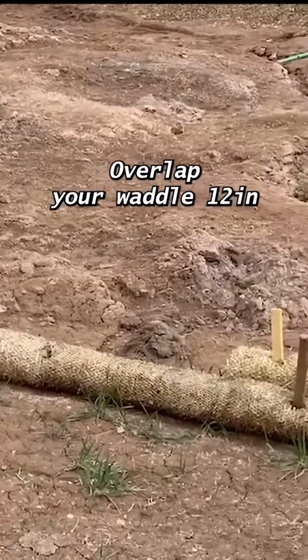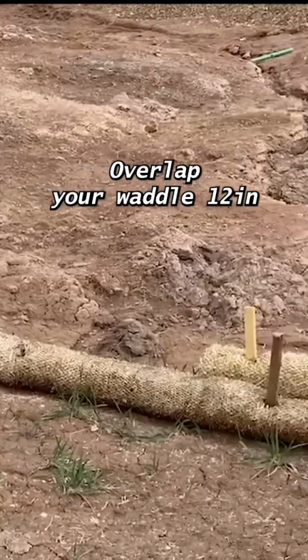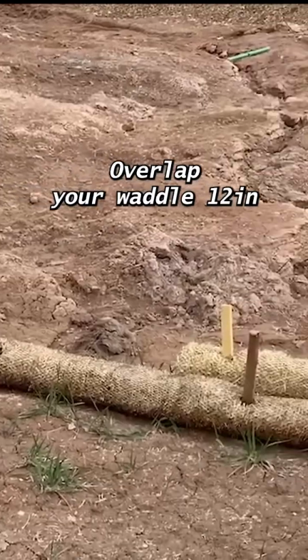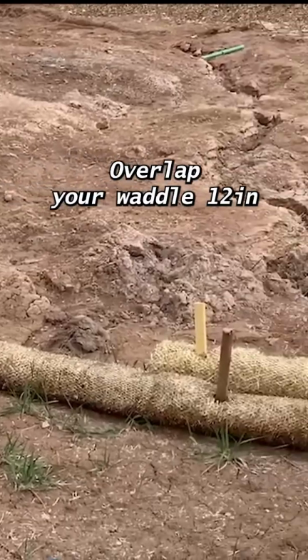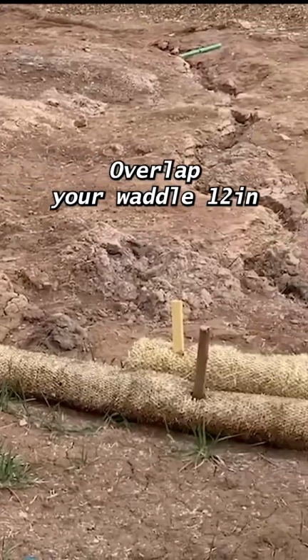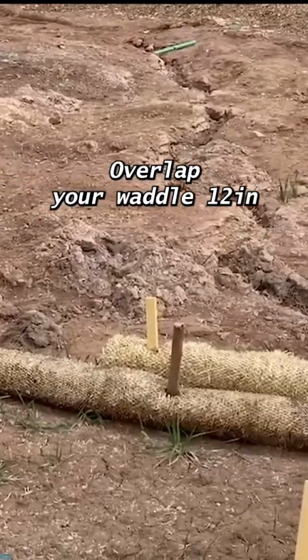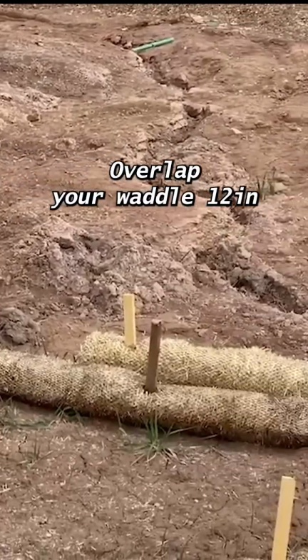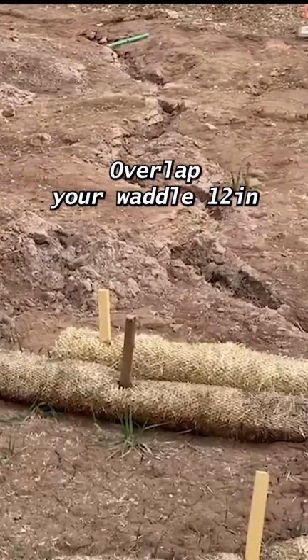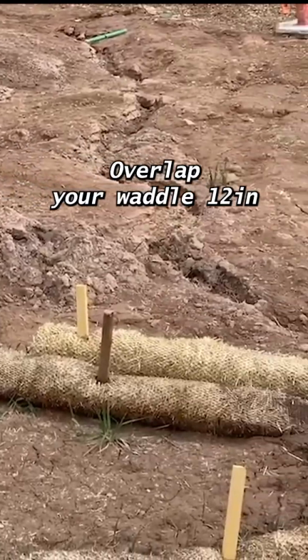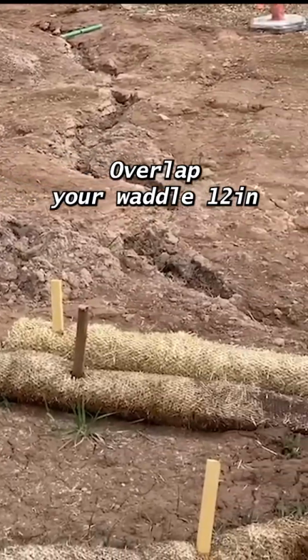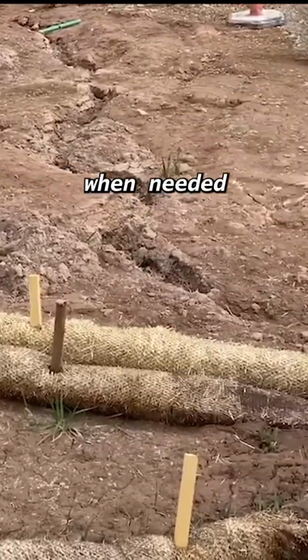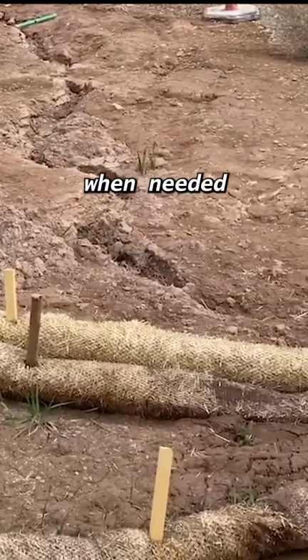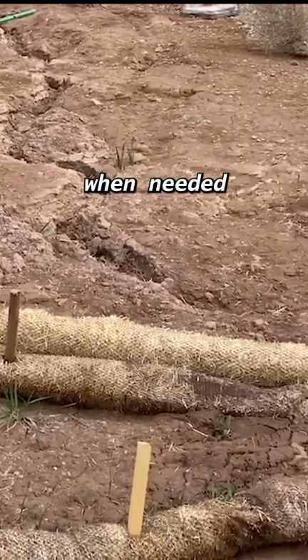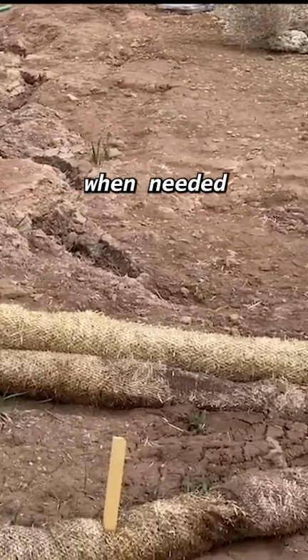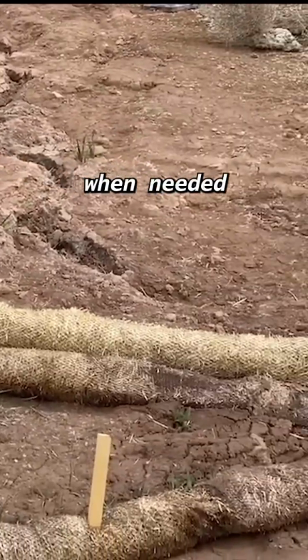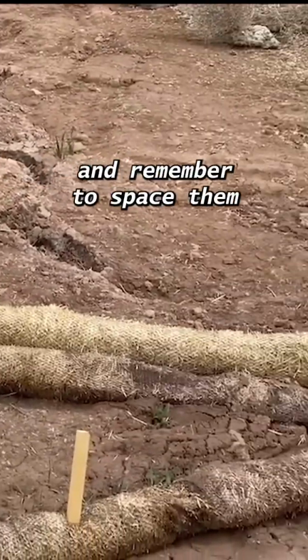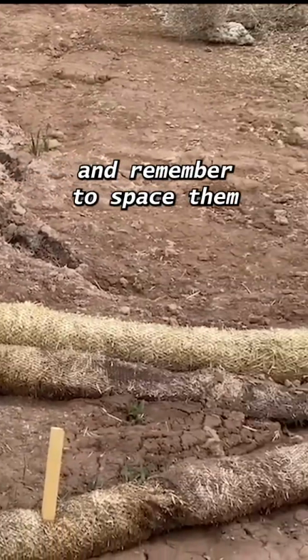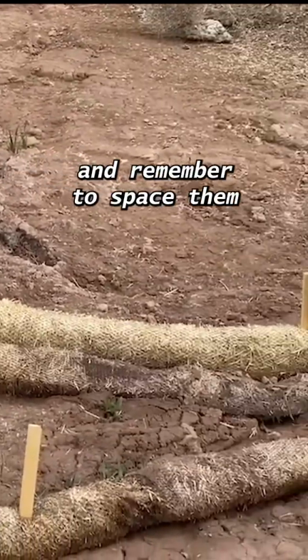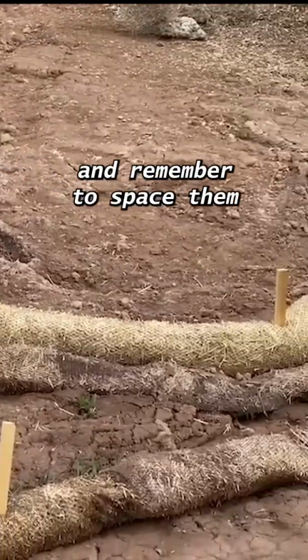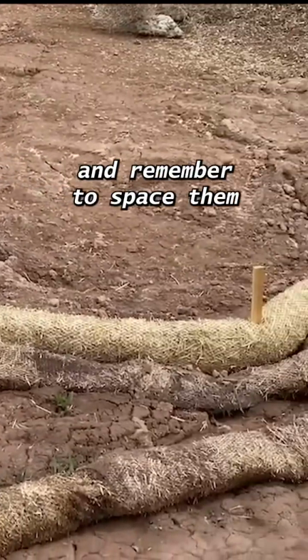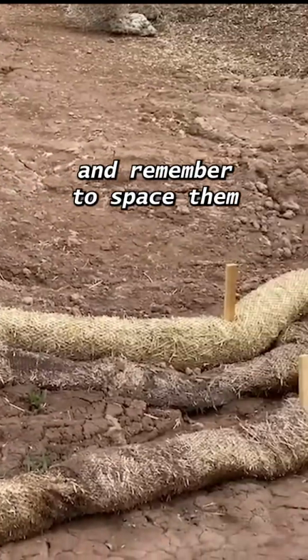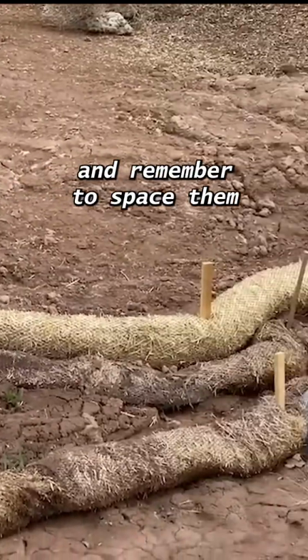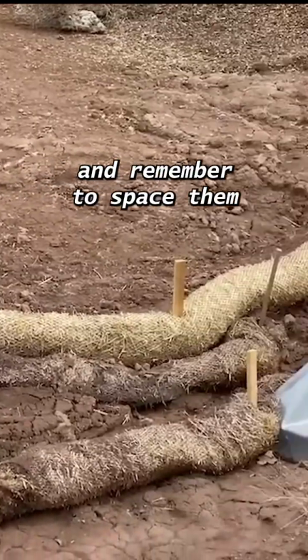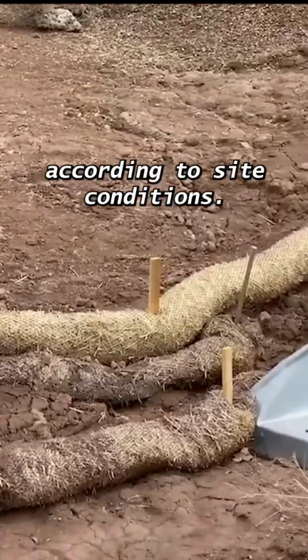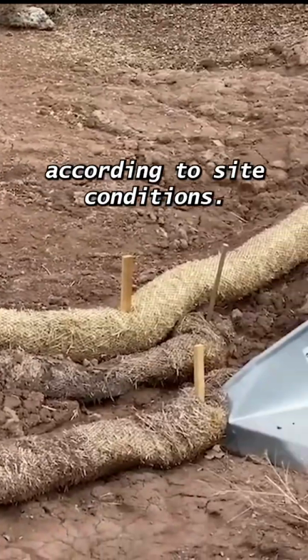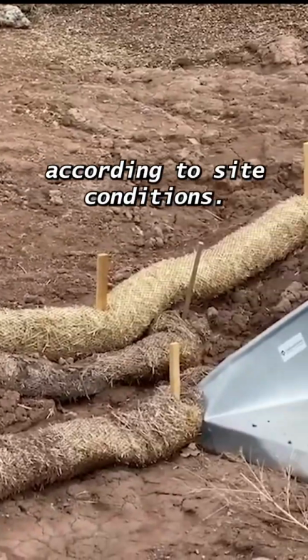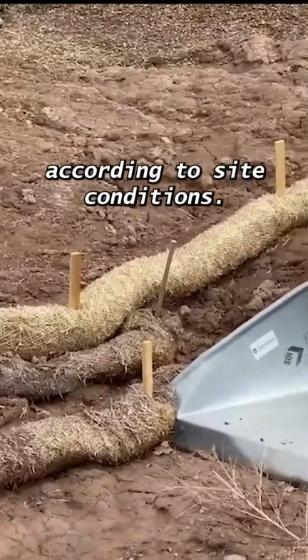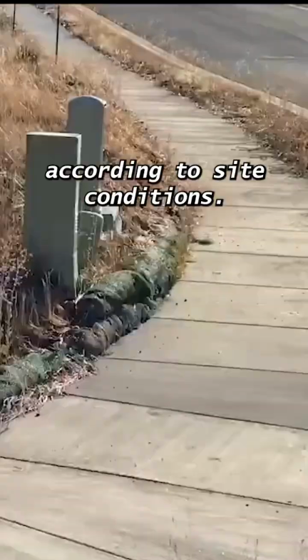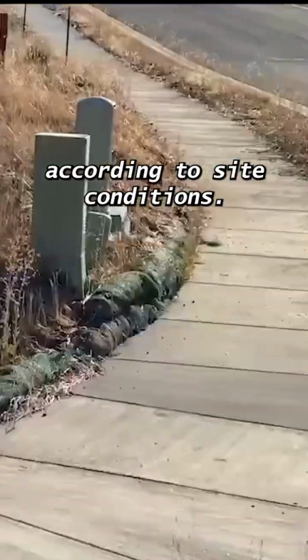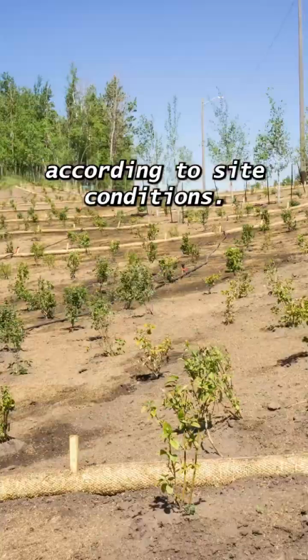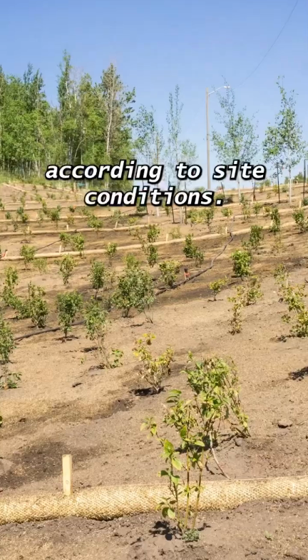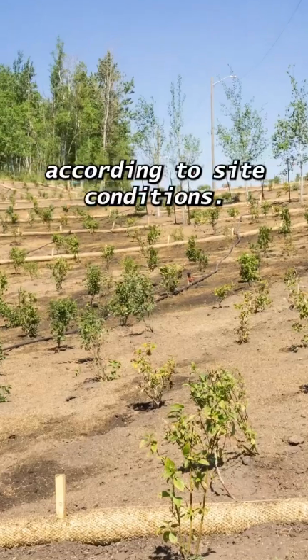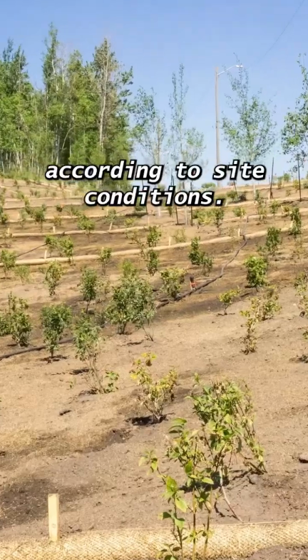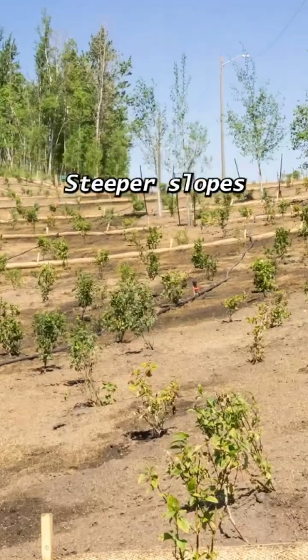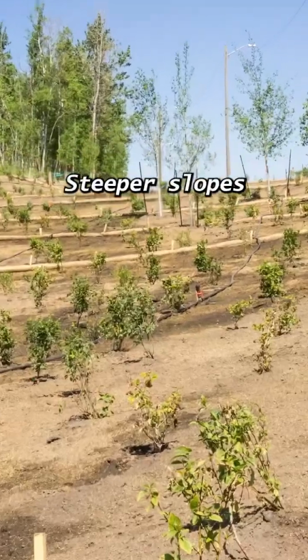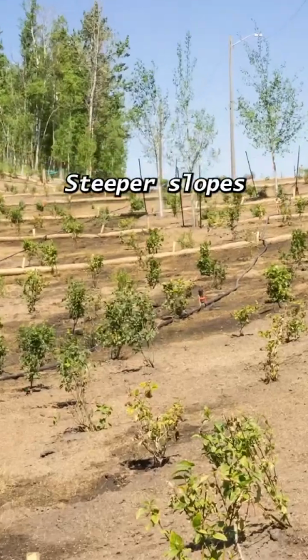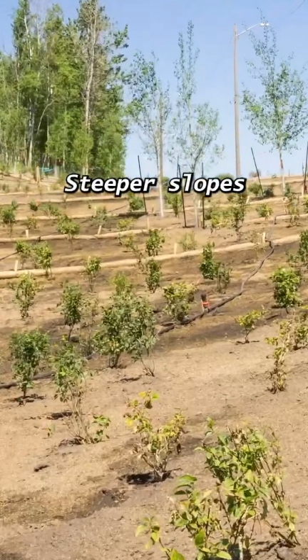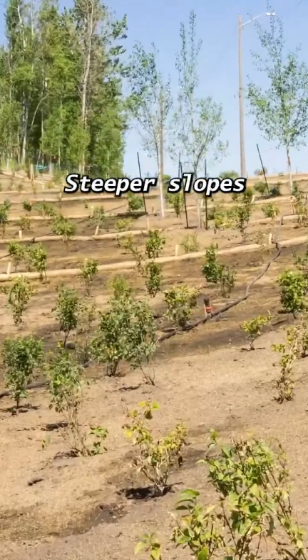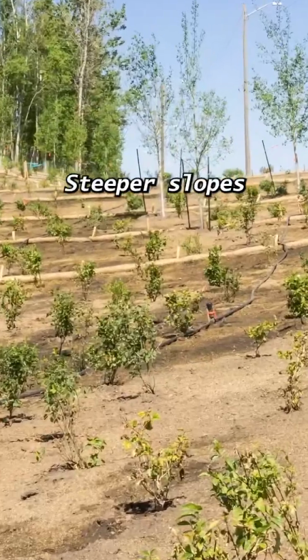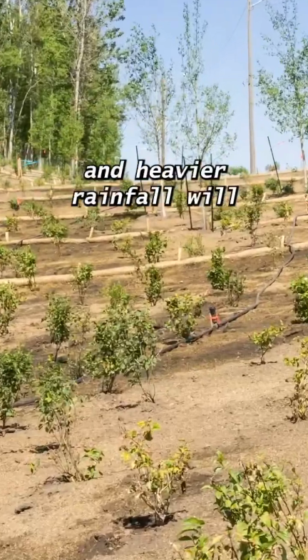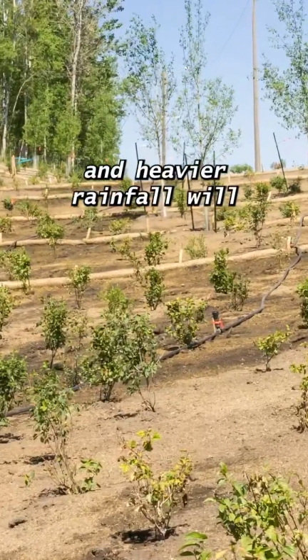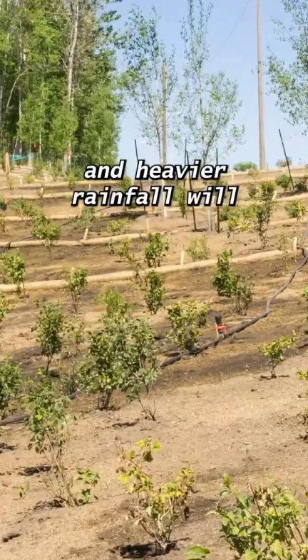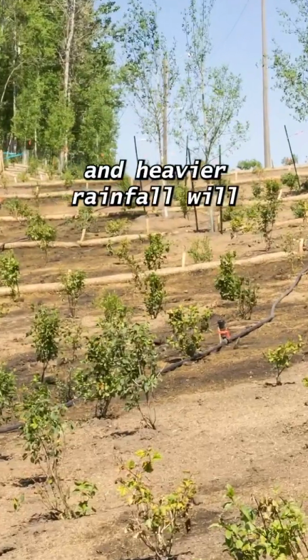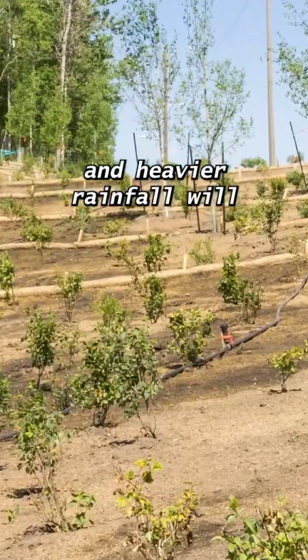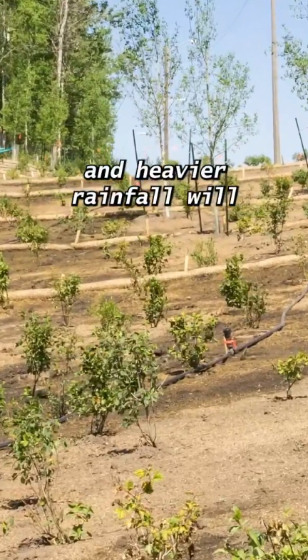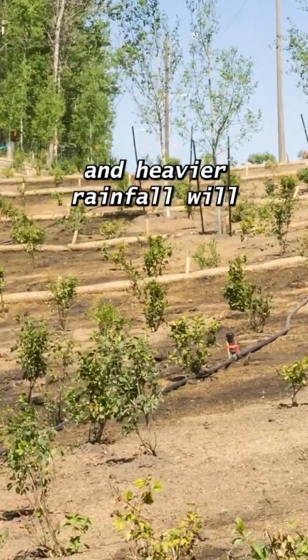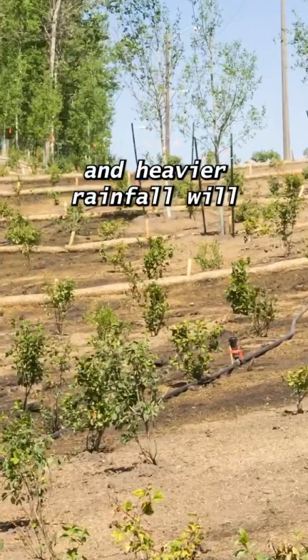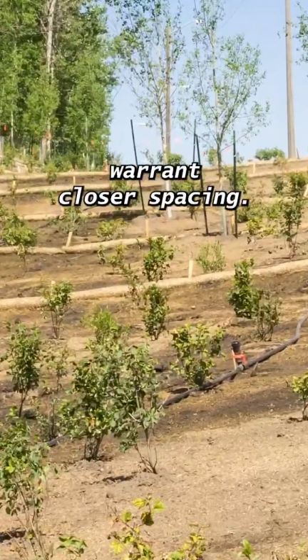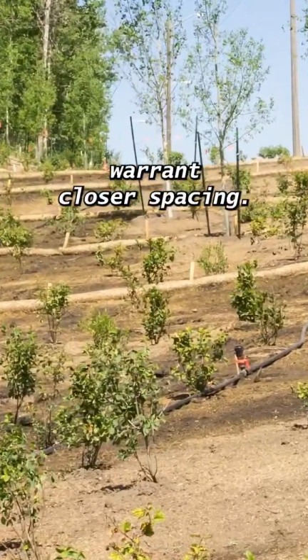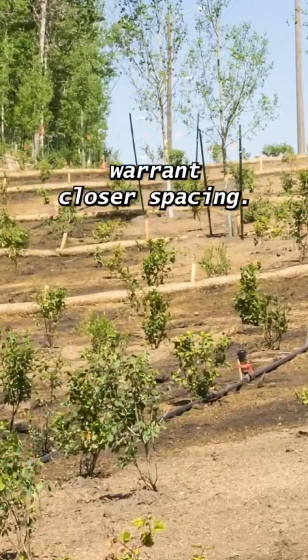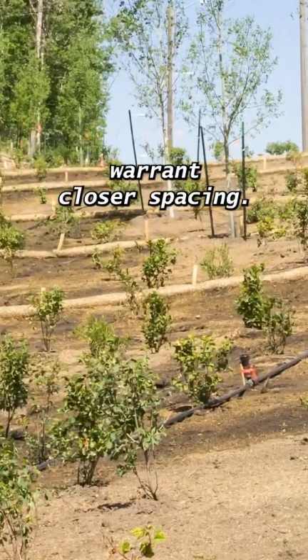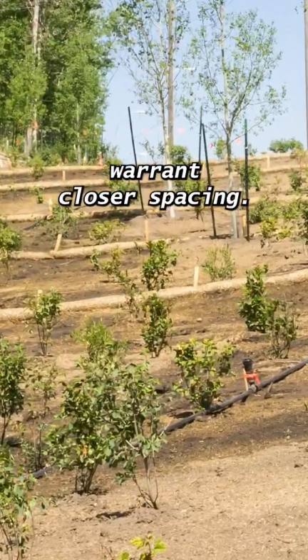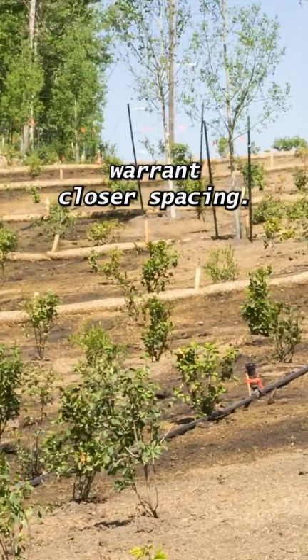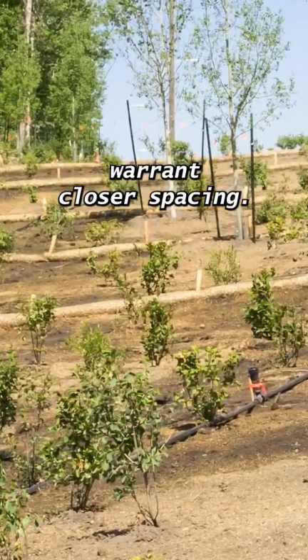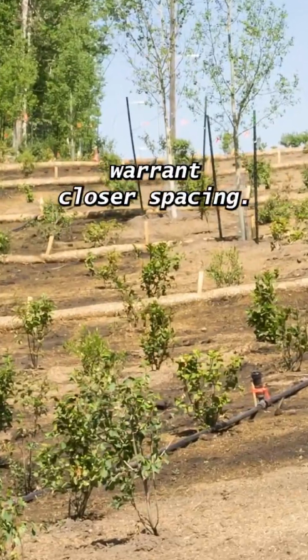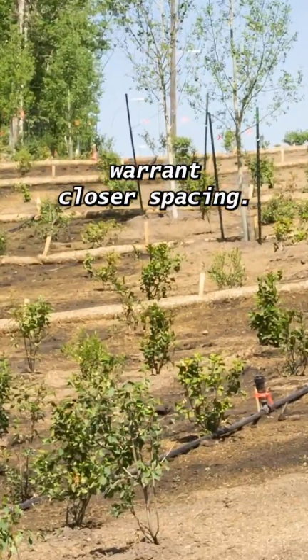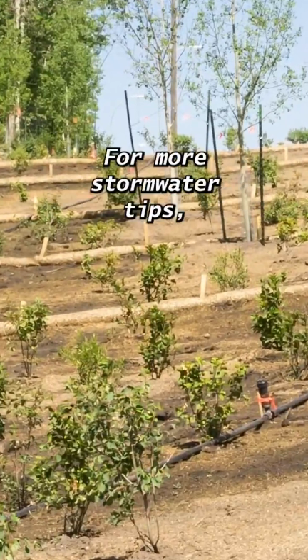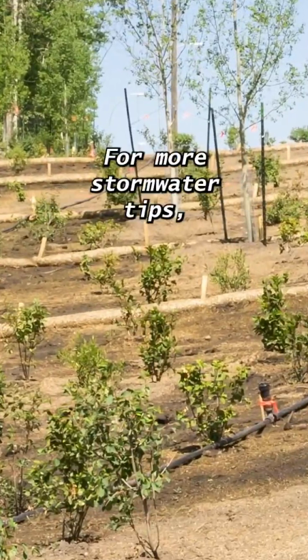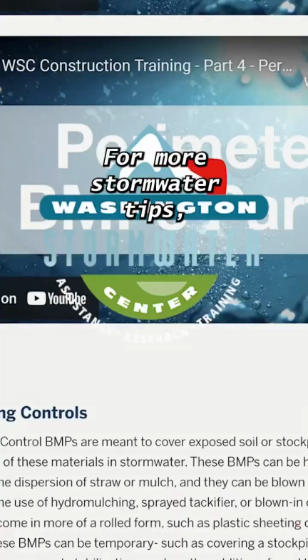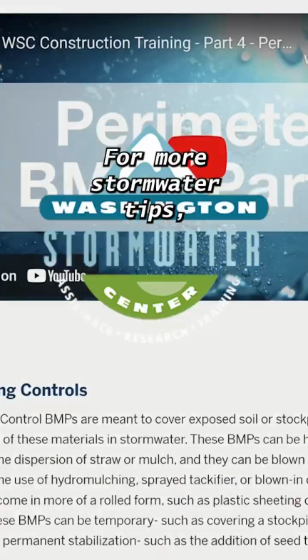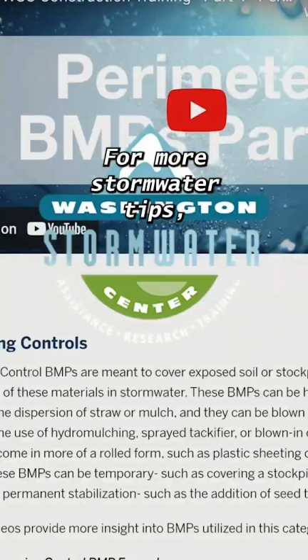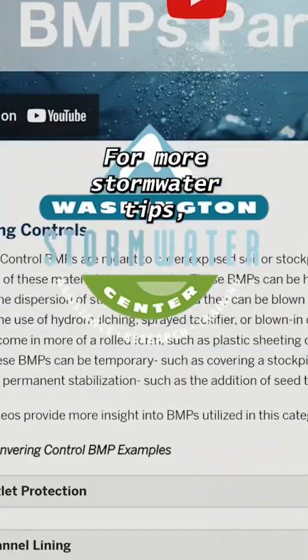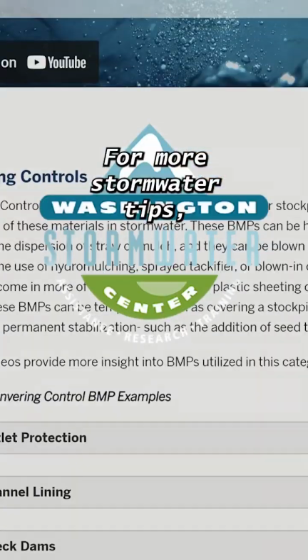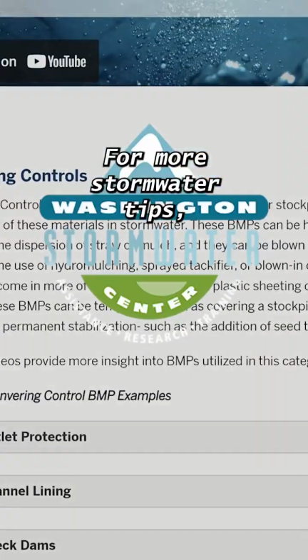Overlap your wattle 12 inches when needed, and remember to space them according to site conditions. Steeper slopes and heavier rainfall will warrant closer spacing.